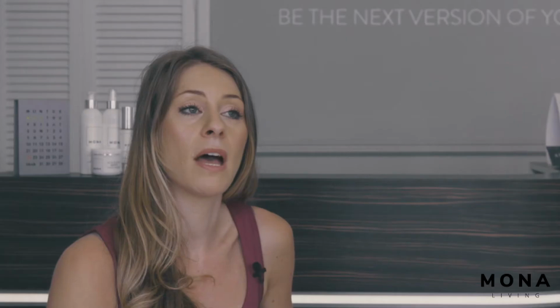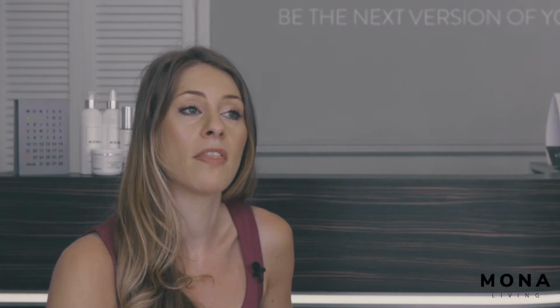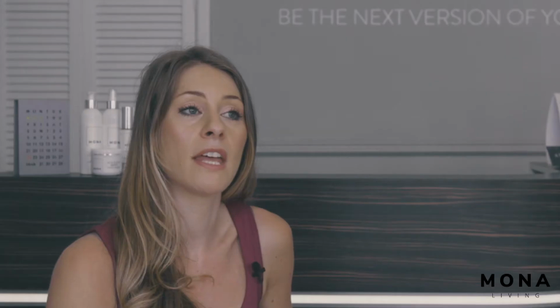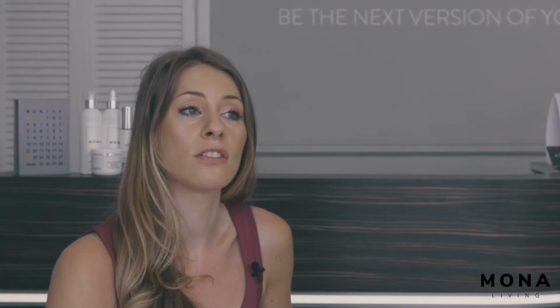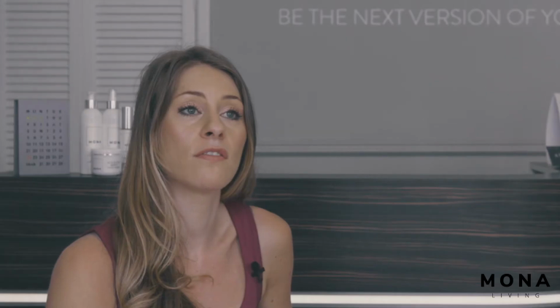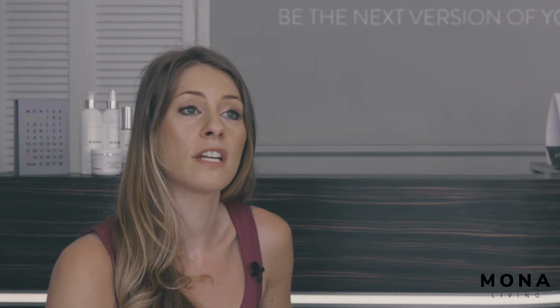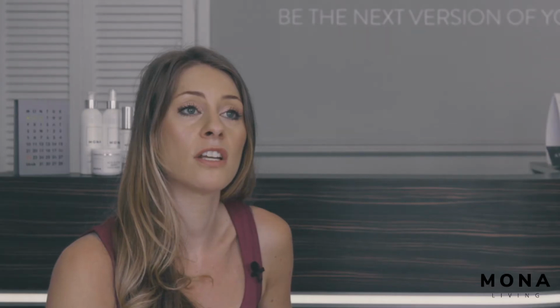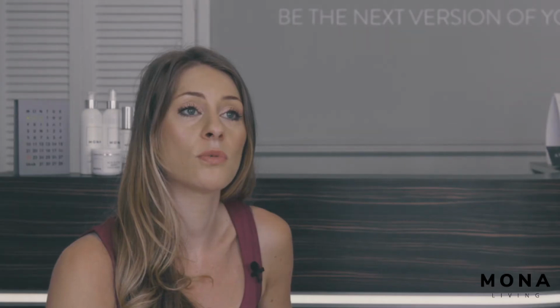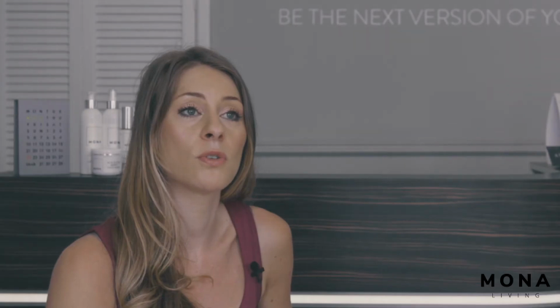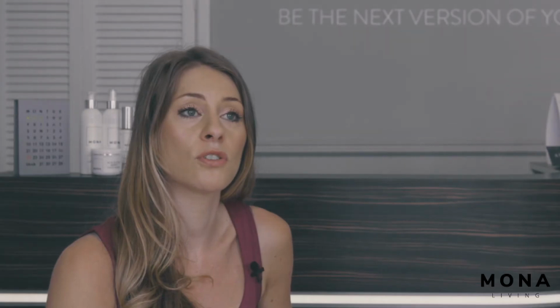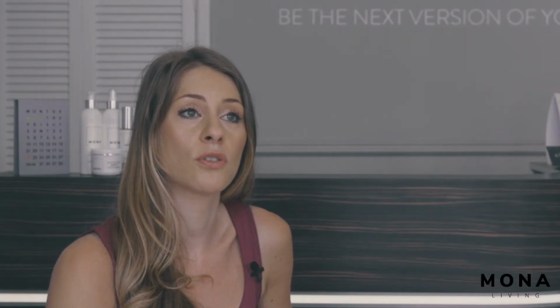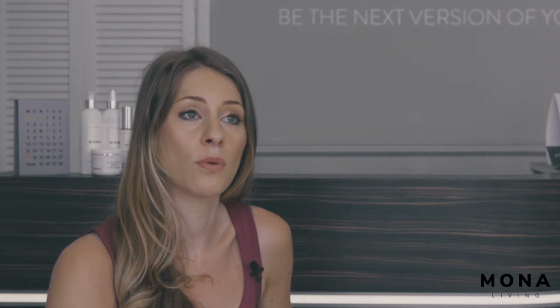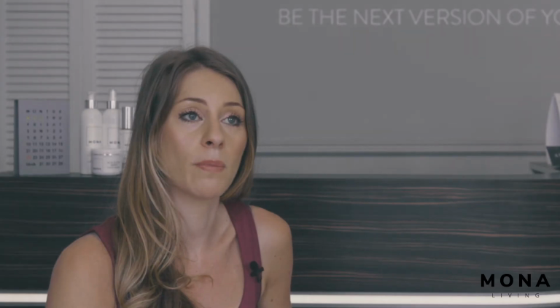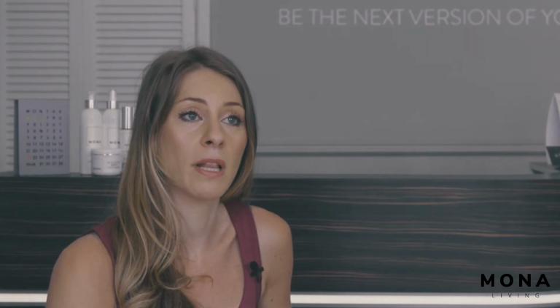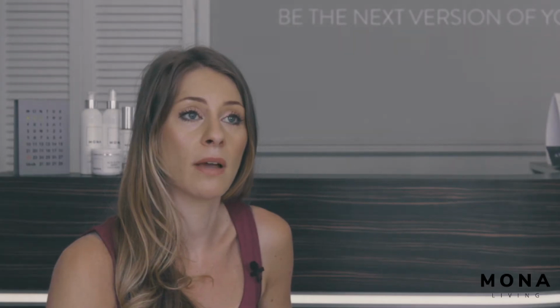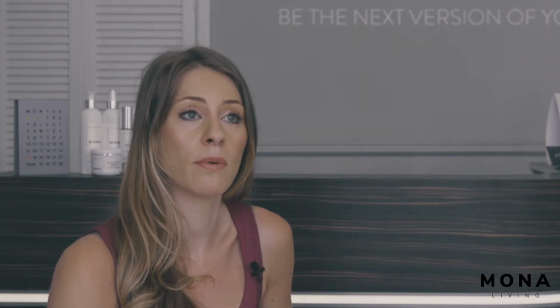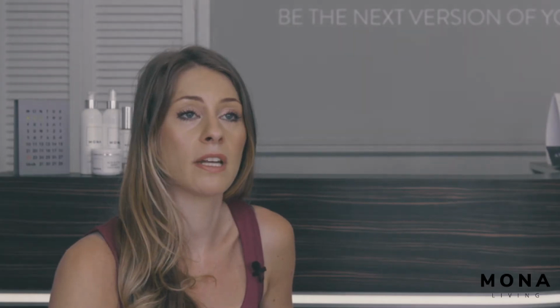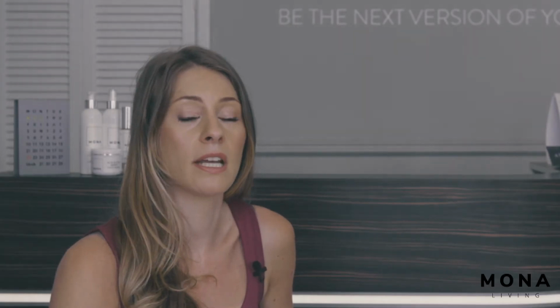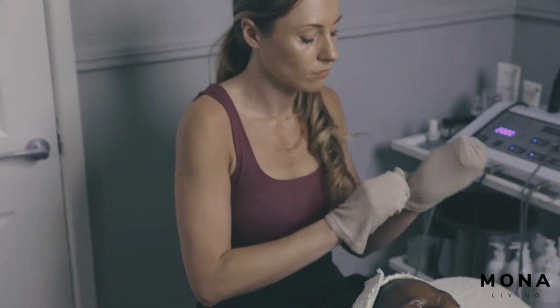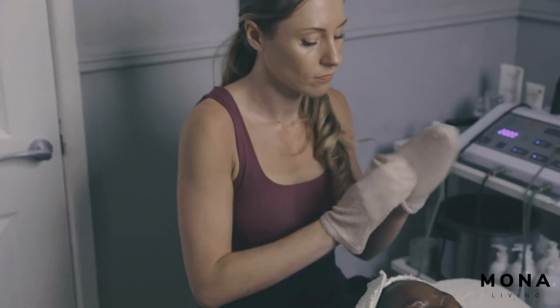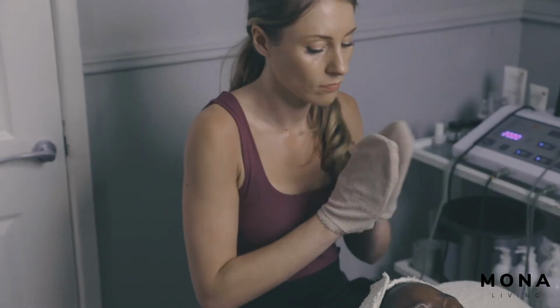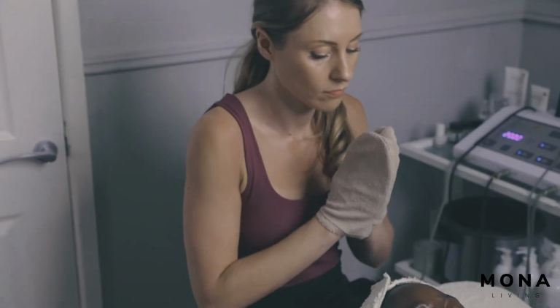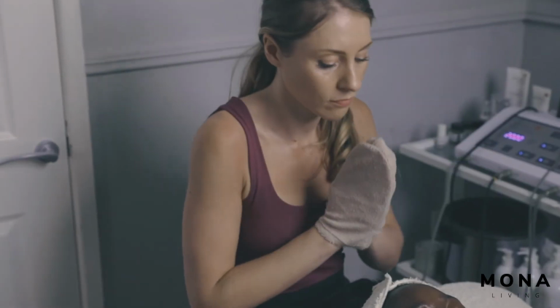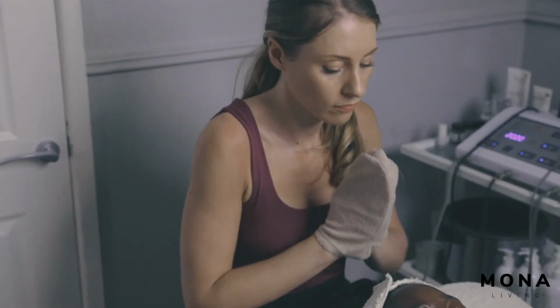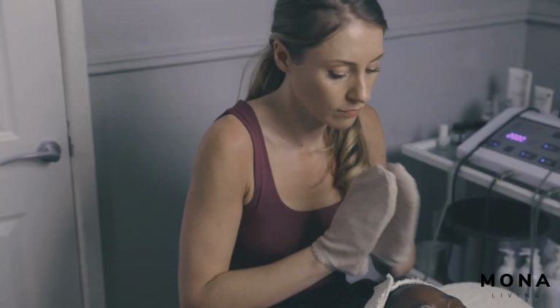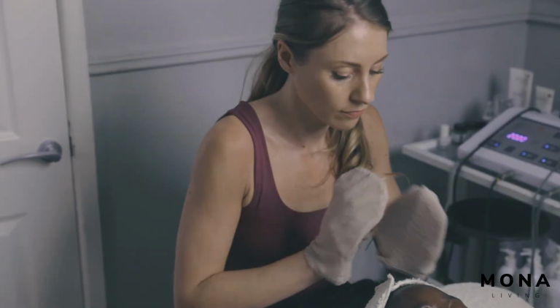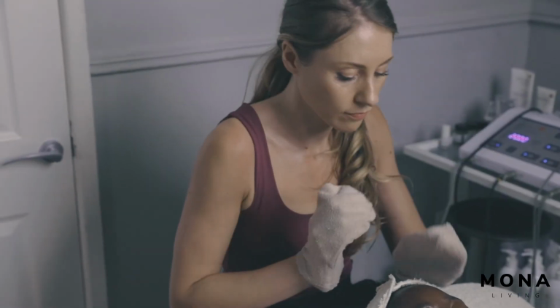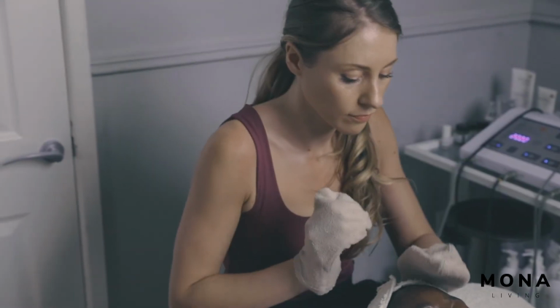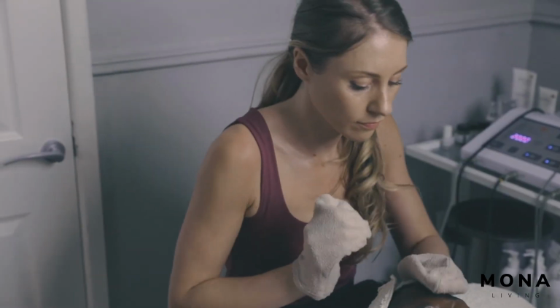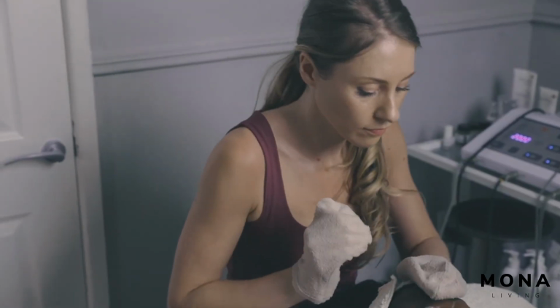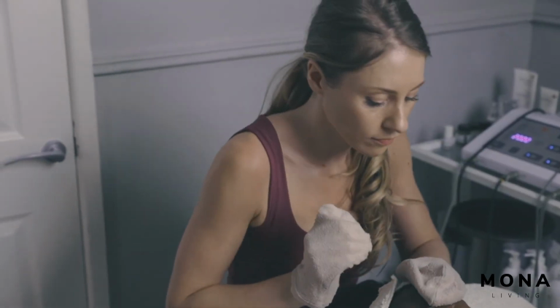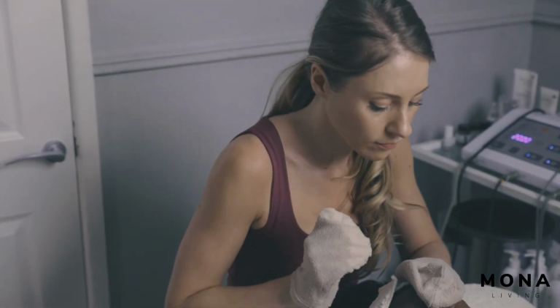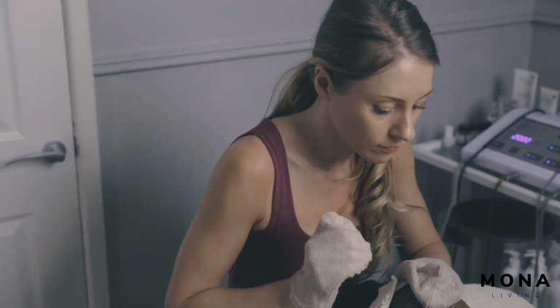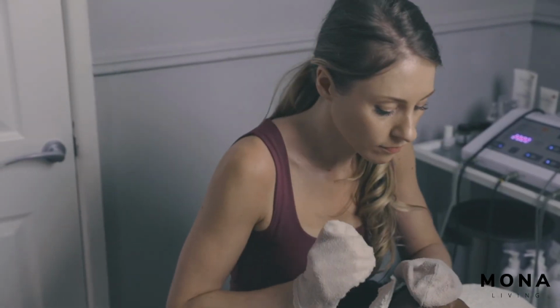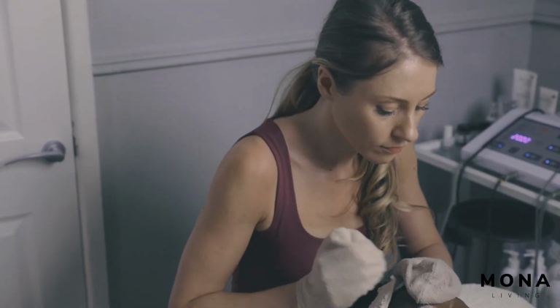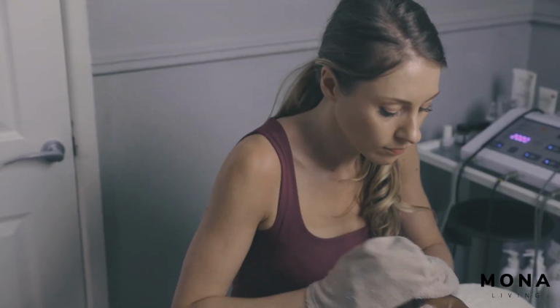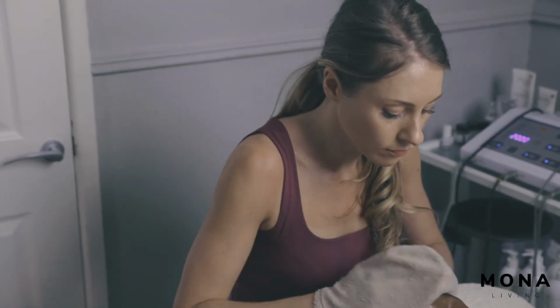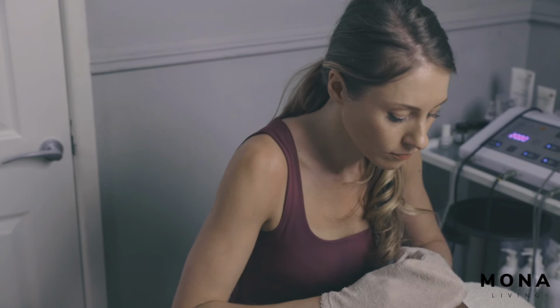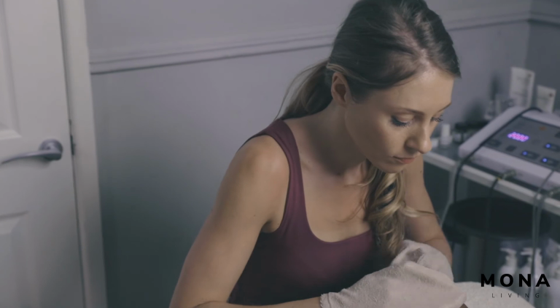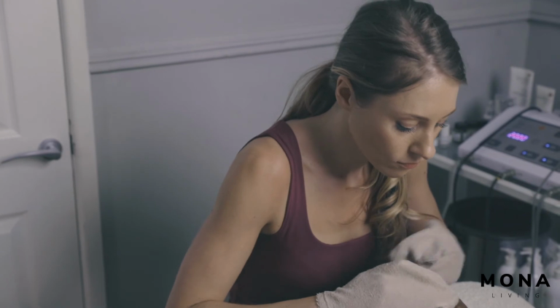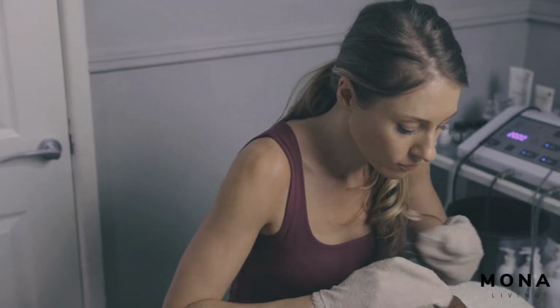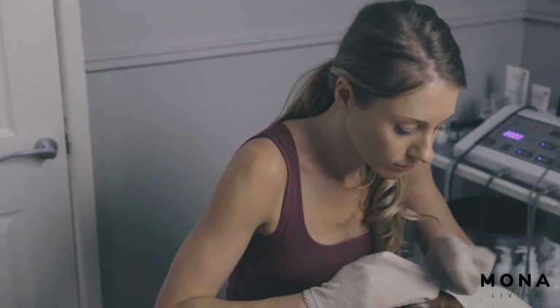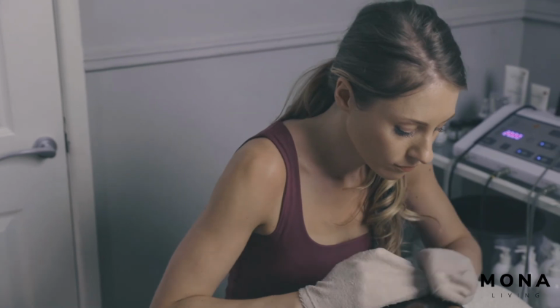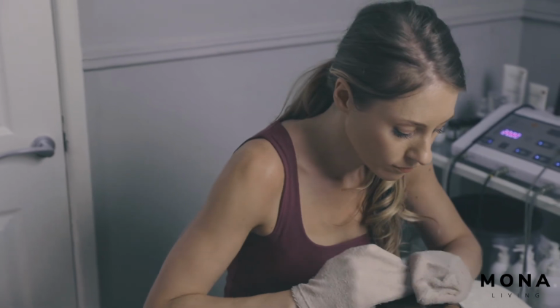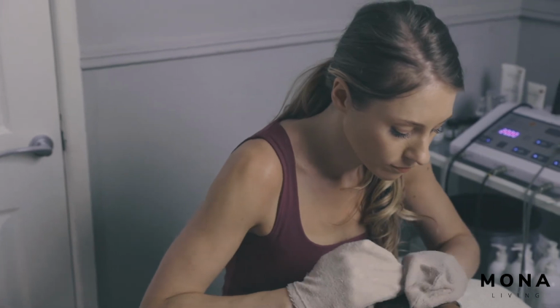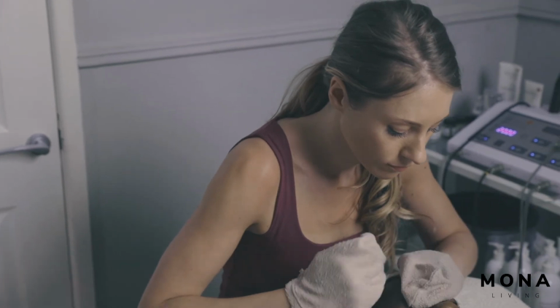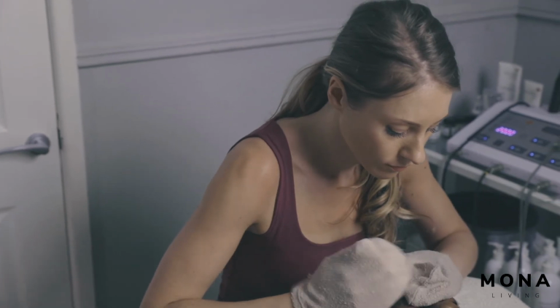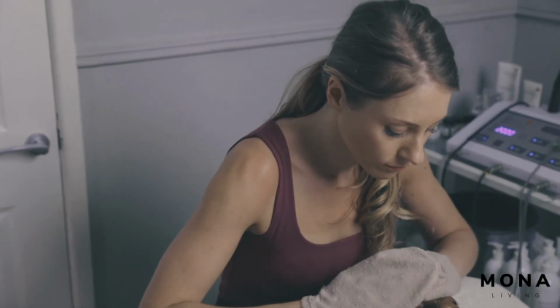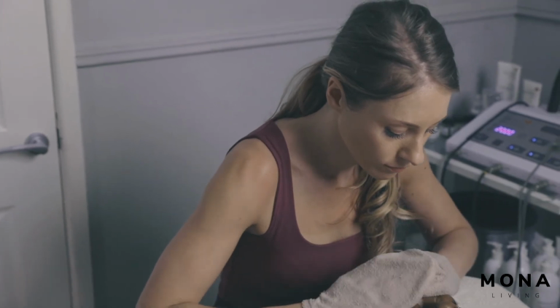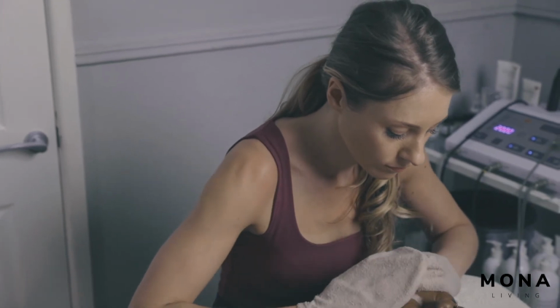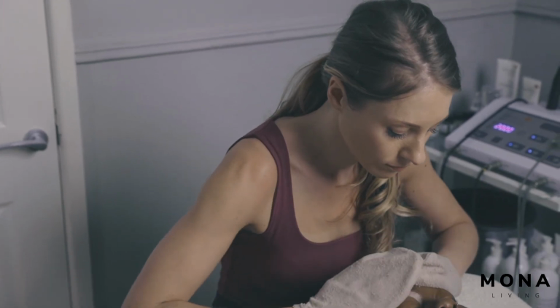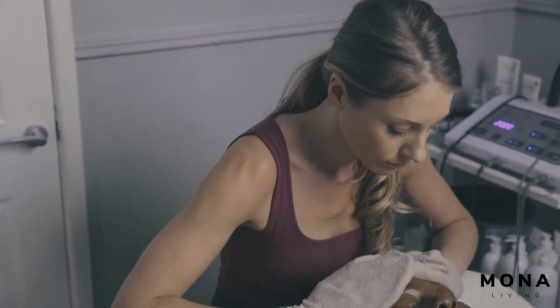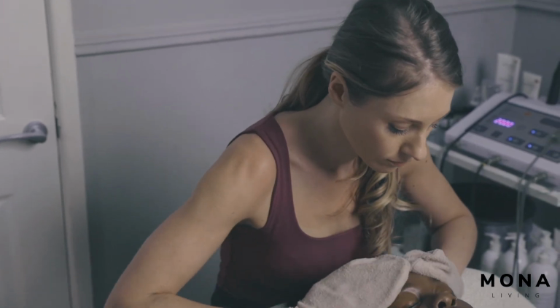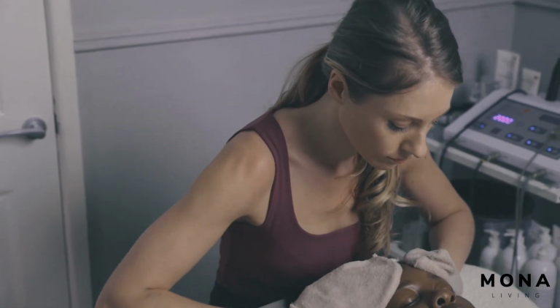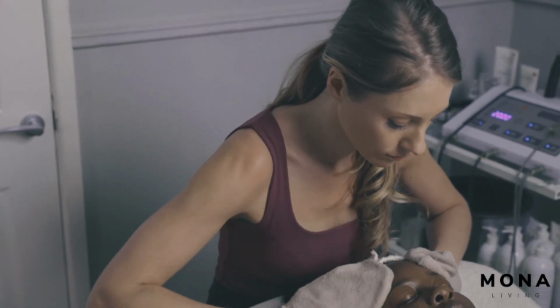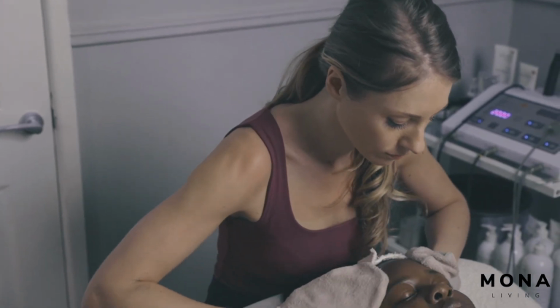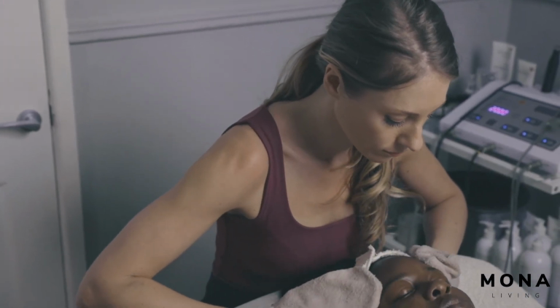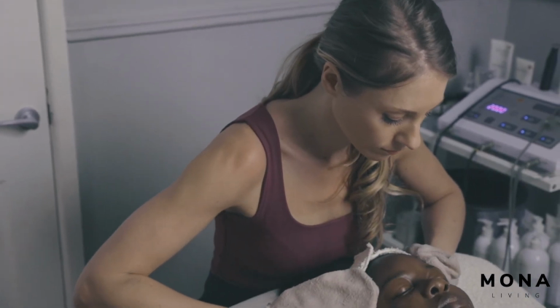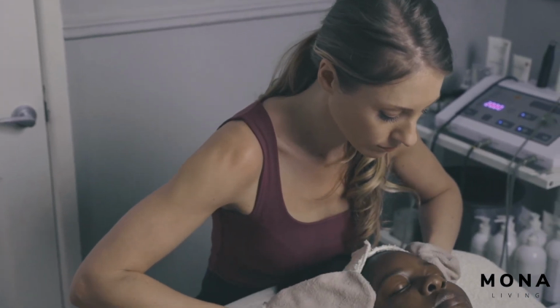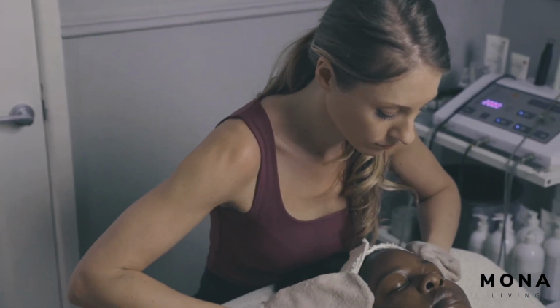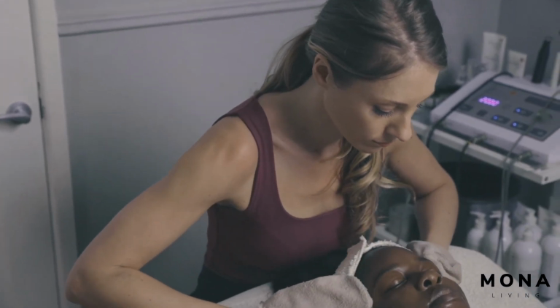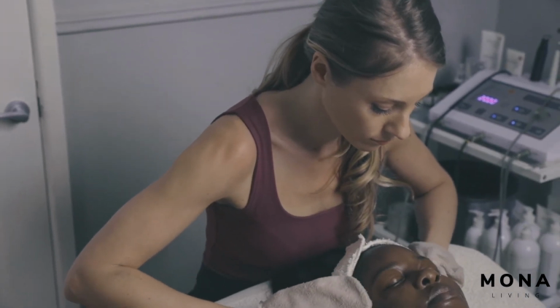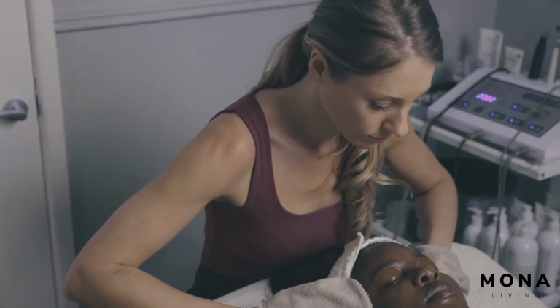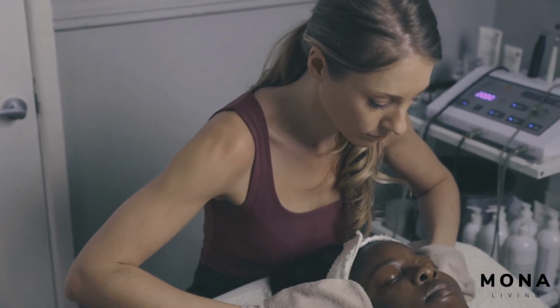And then to finish, we're just going to apply an SPF, which we've discussed the importance of, to protect Angie's skin.